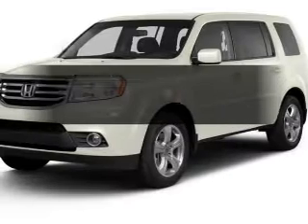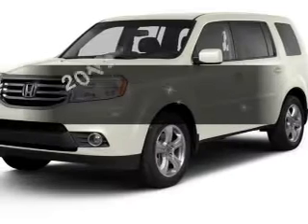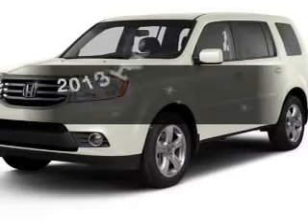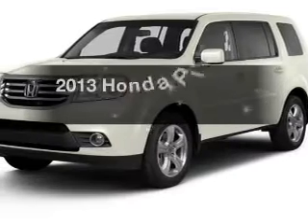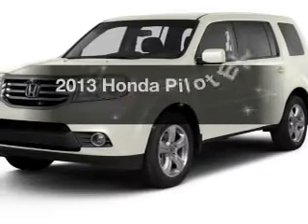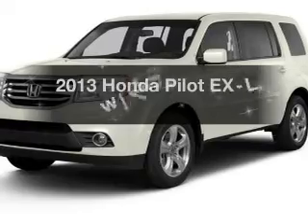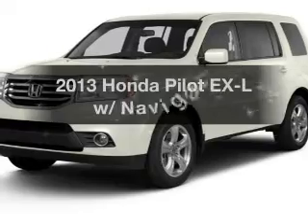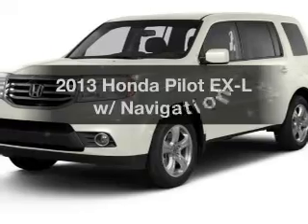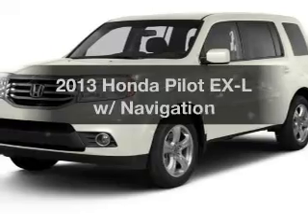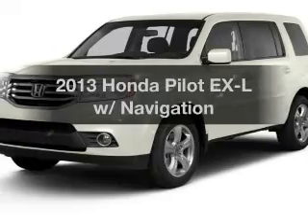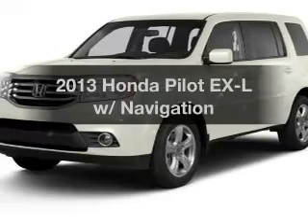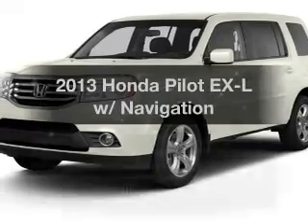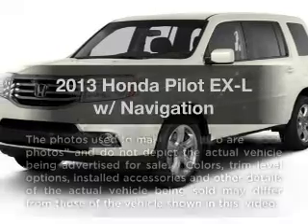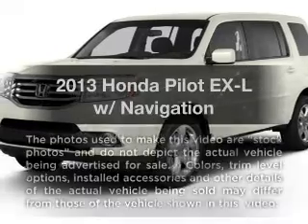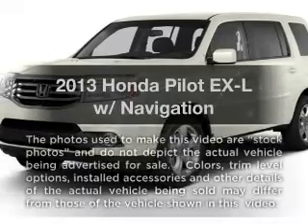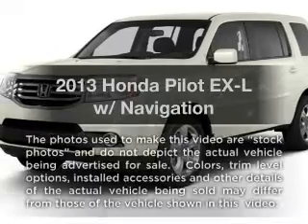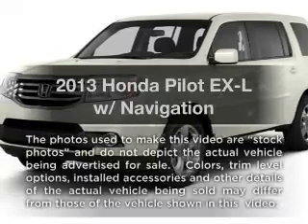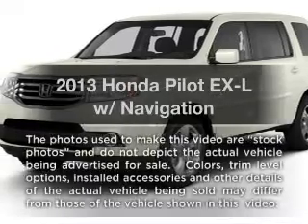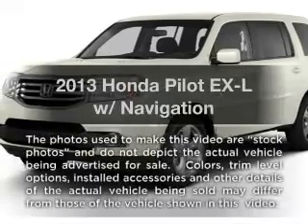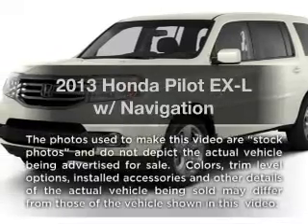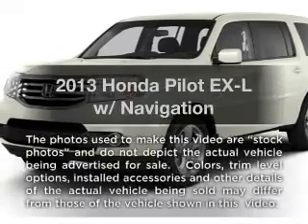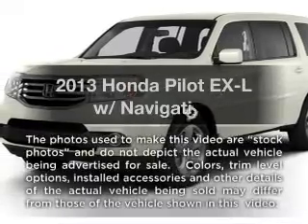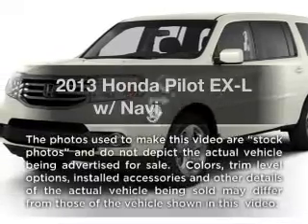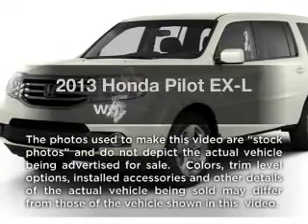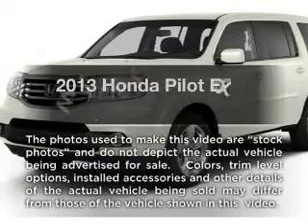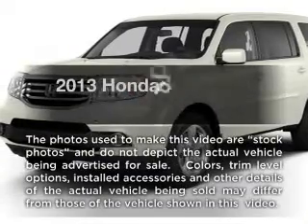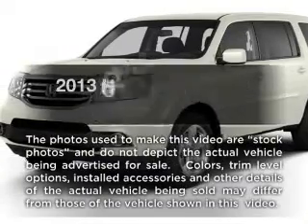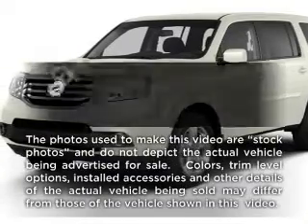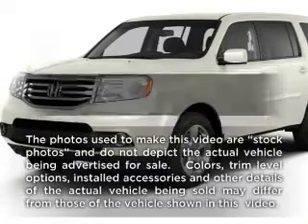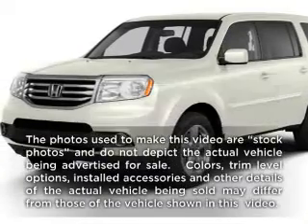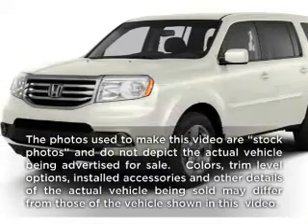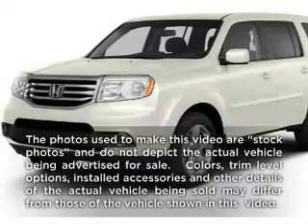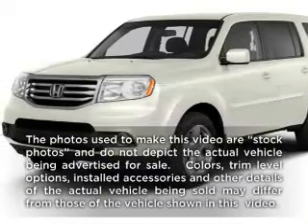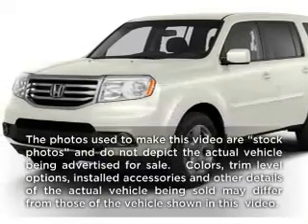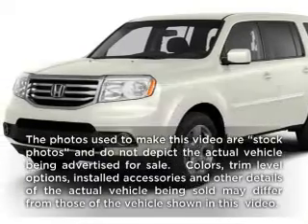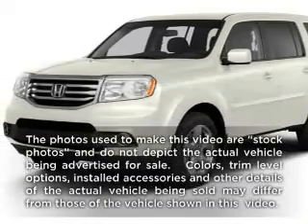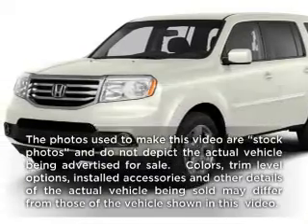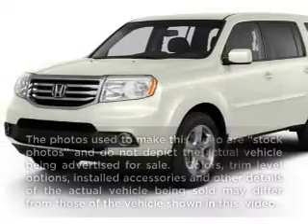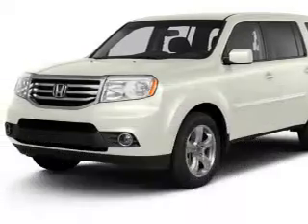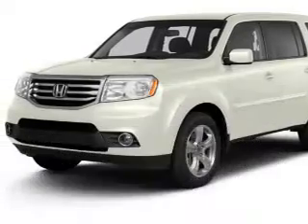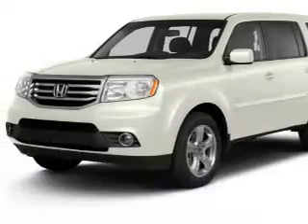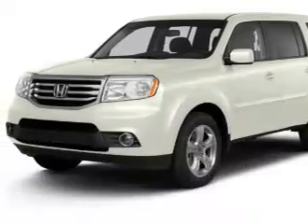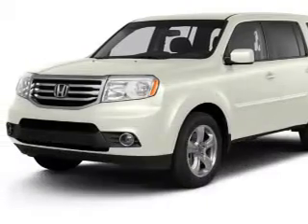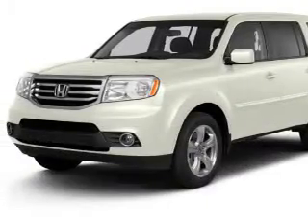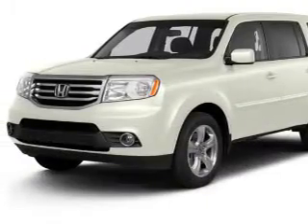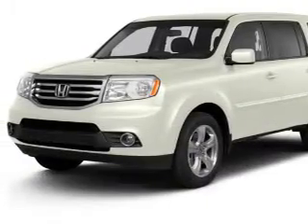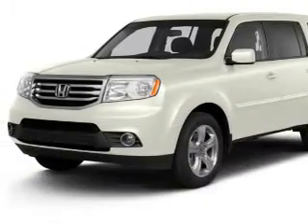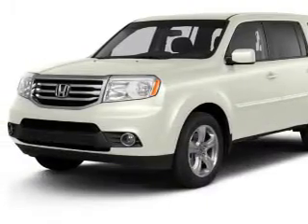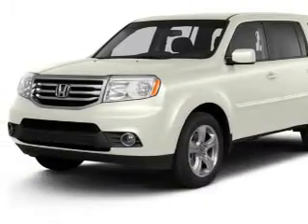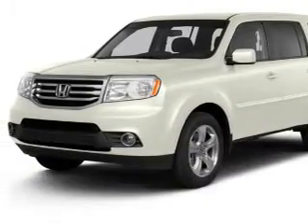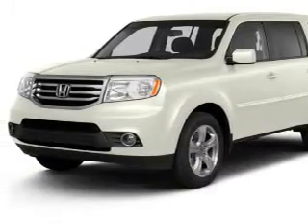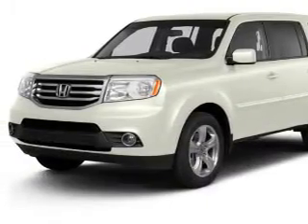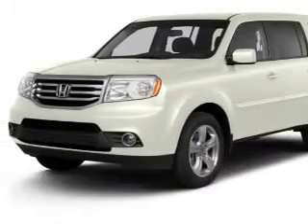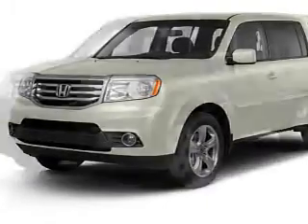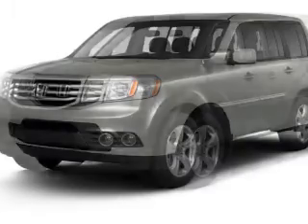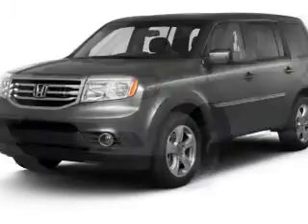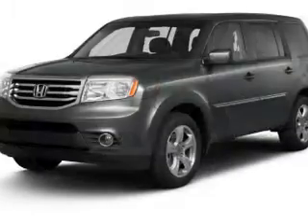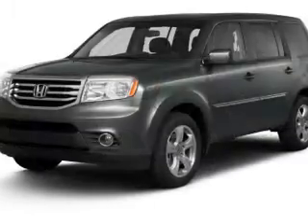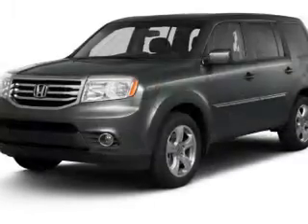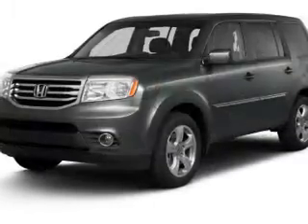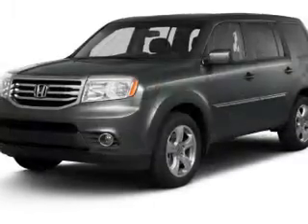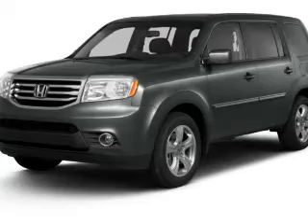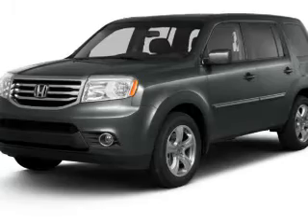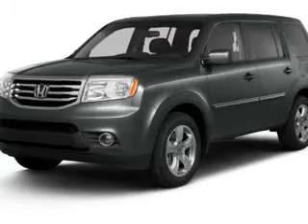Introducing the 2013 Honda Pilot. Travel the roads in style and comfort in this great vehicle.